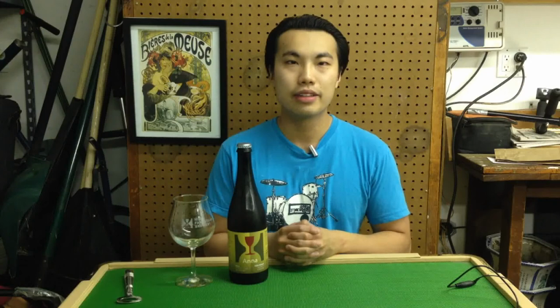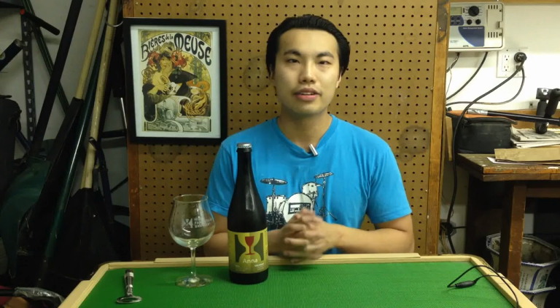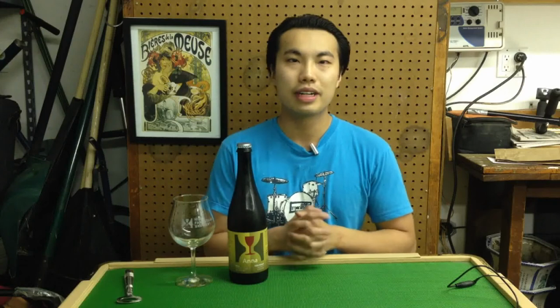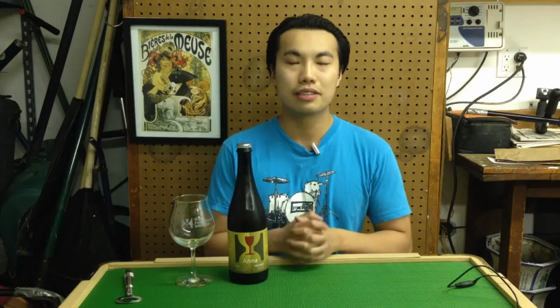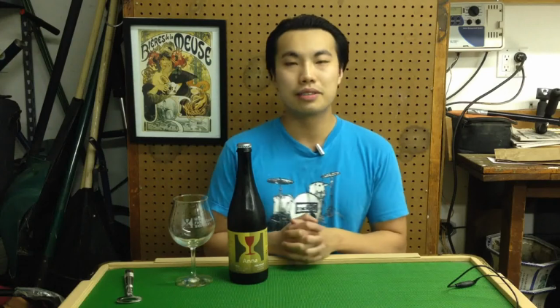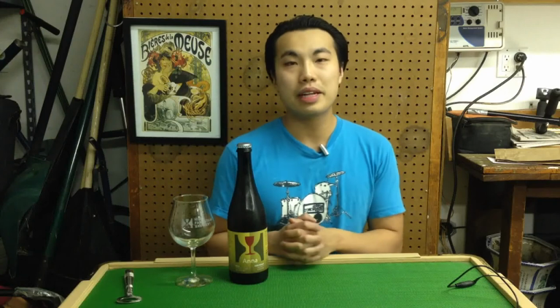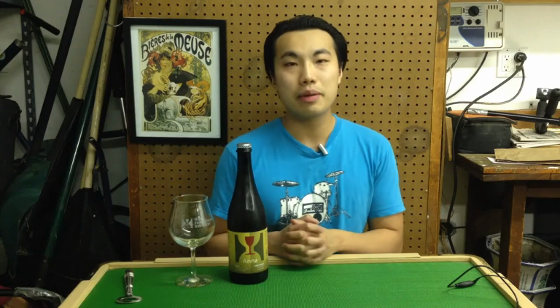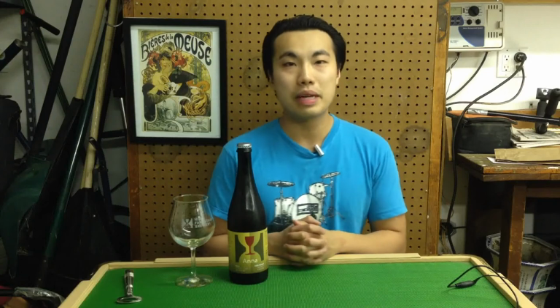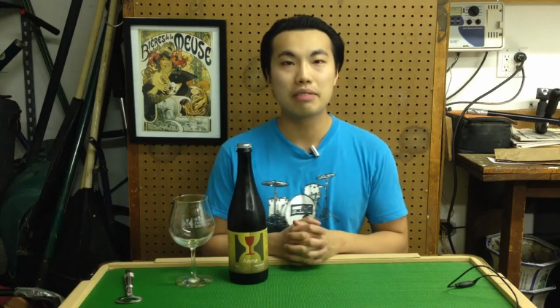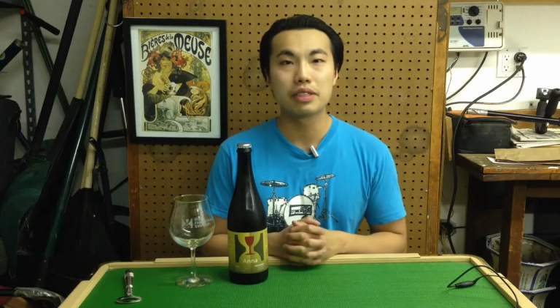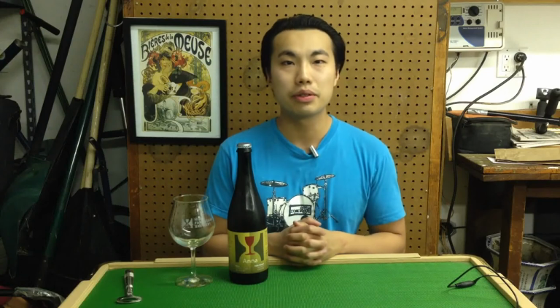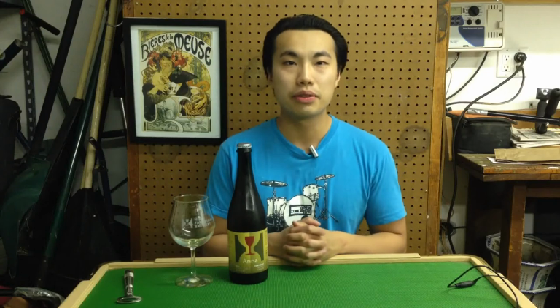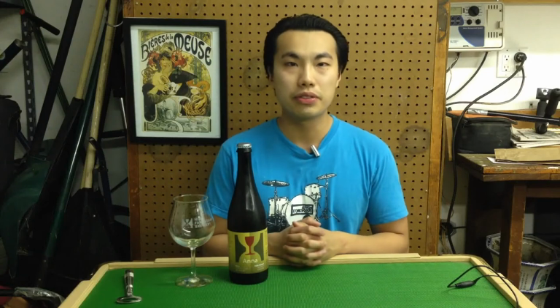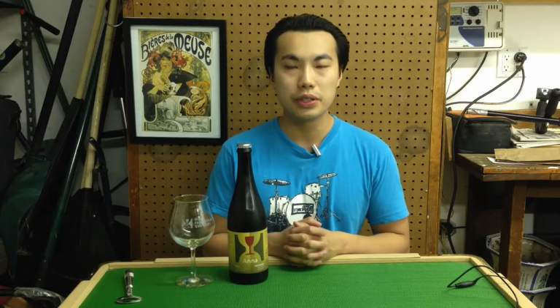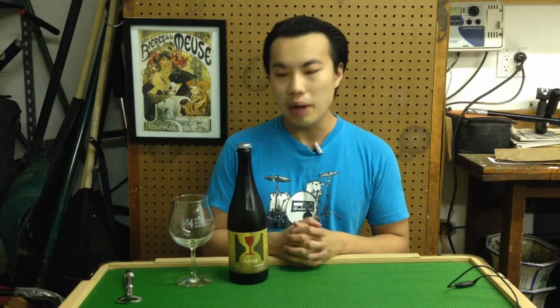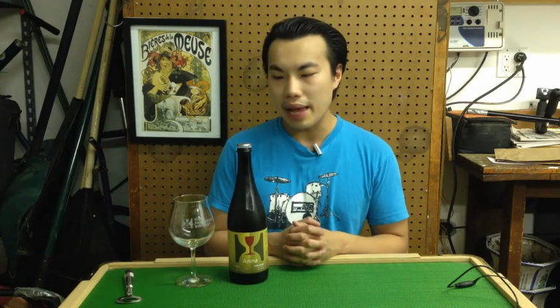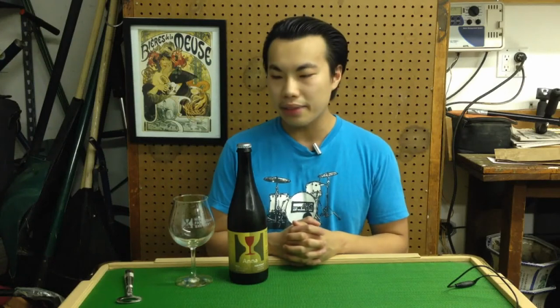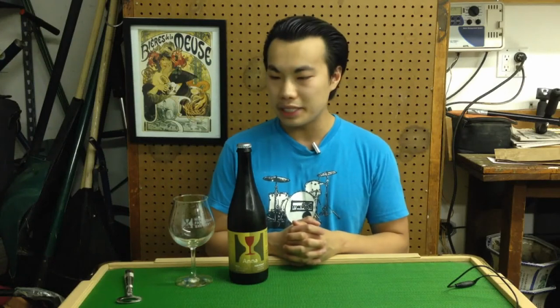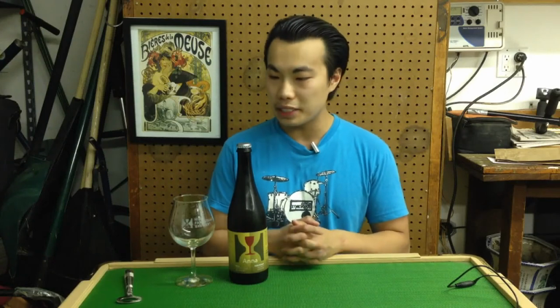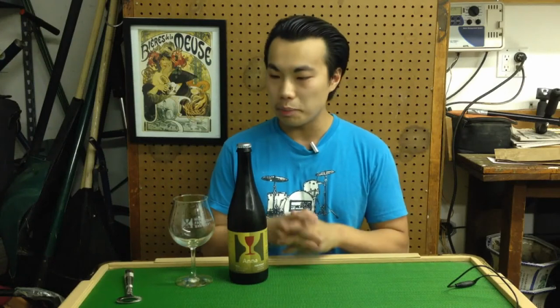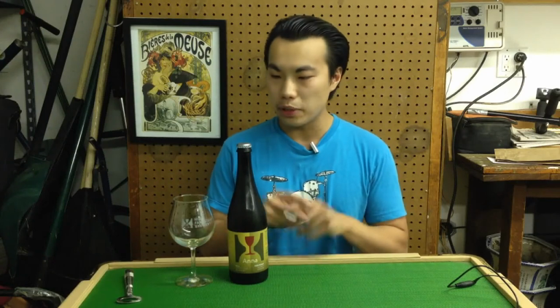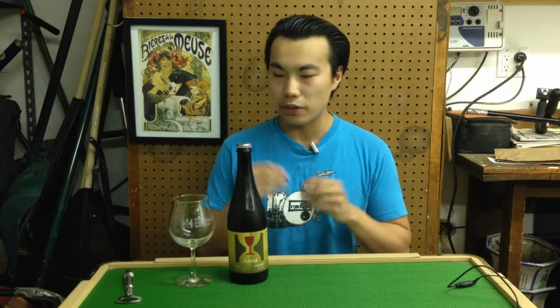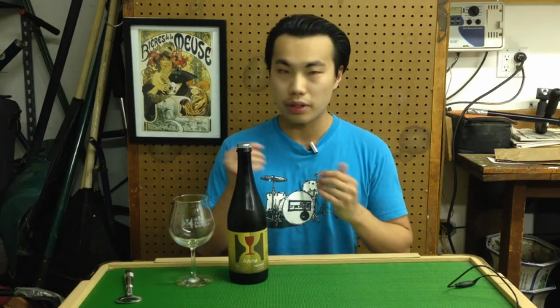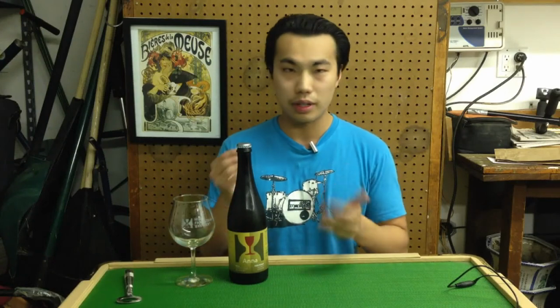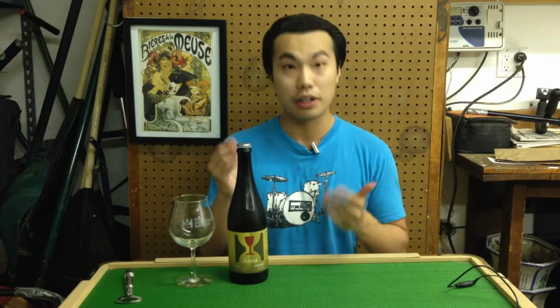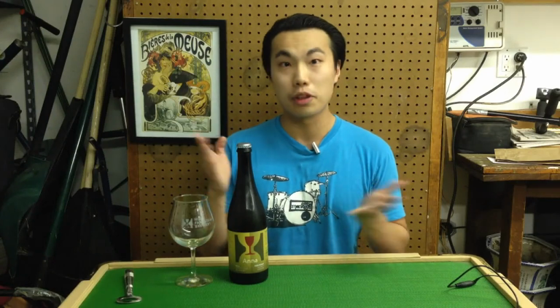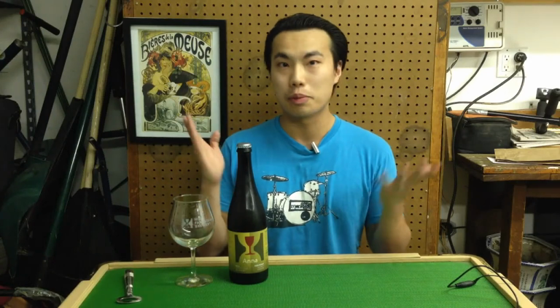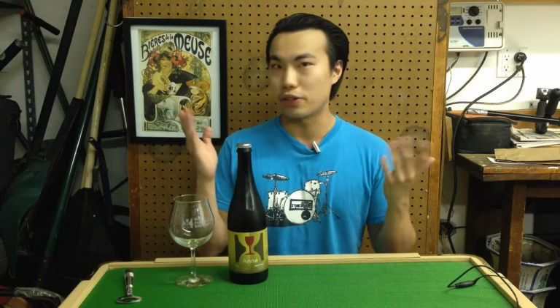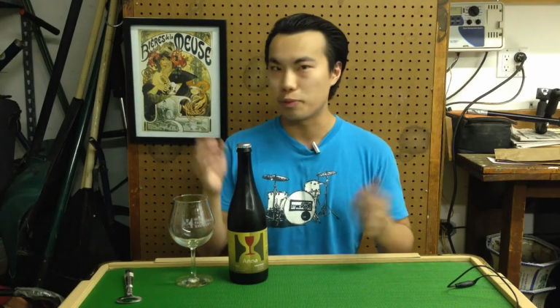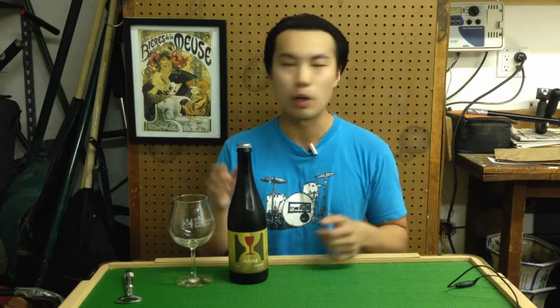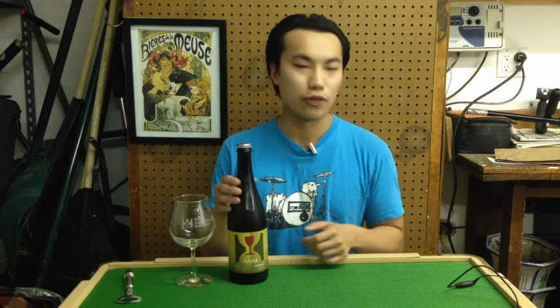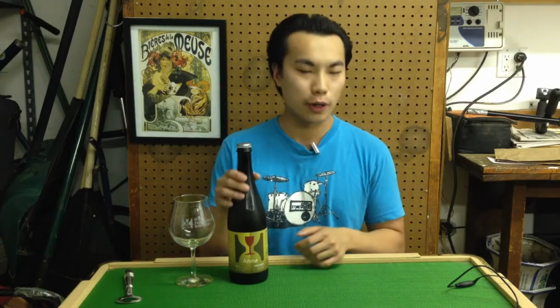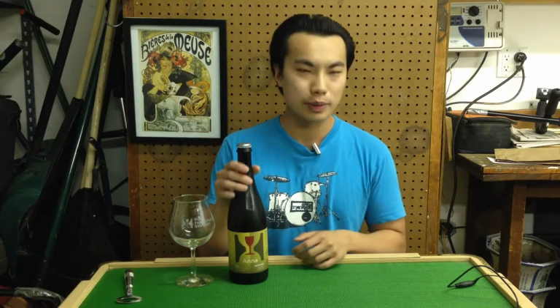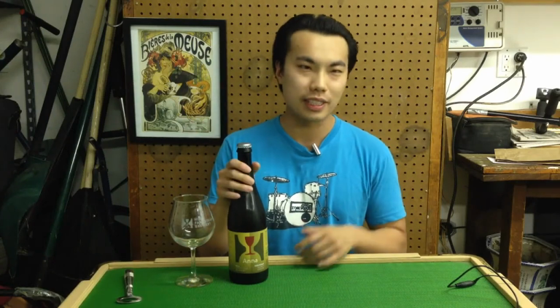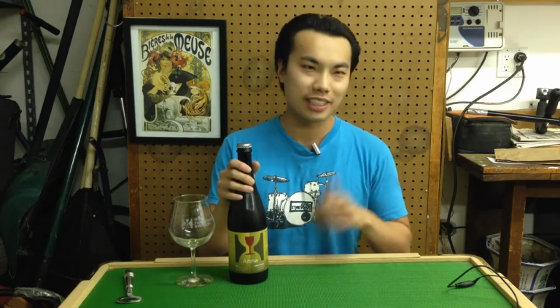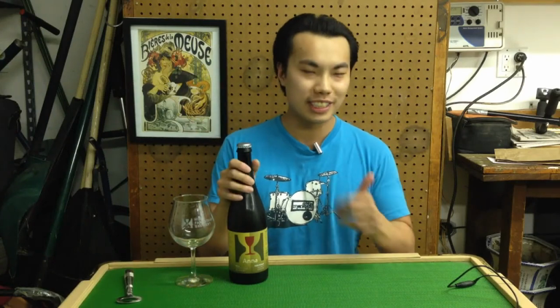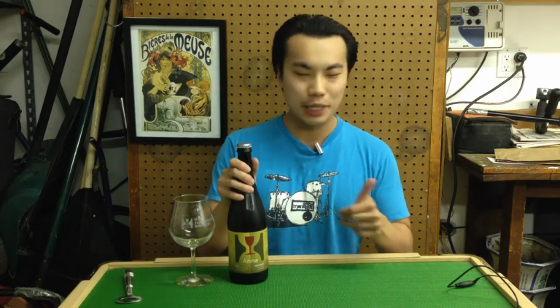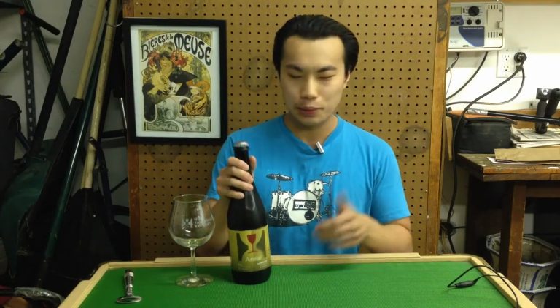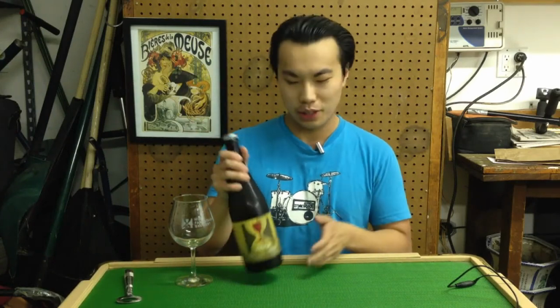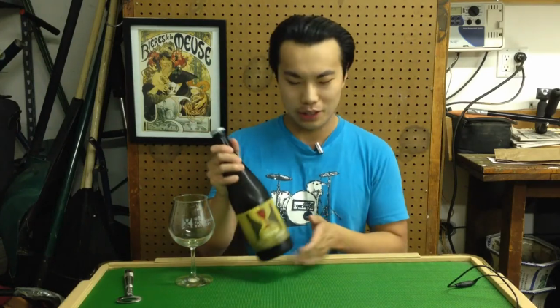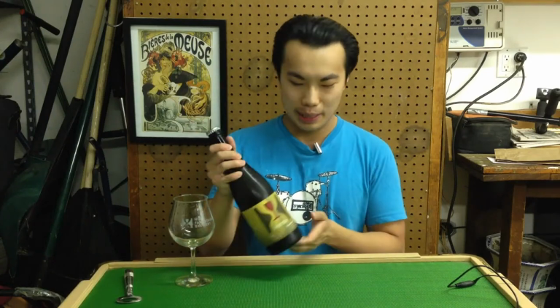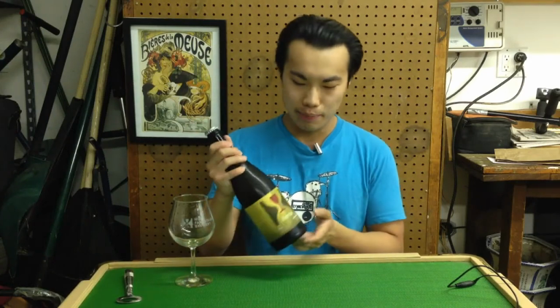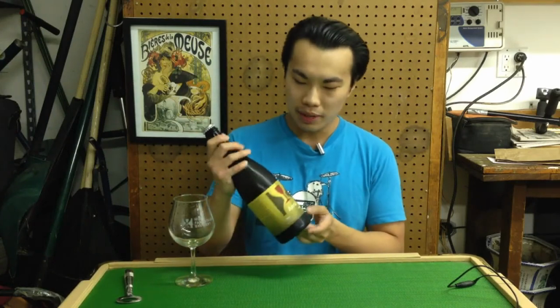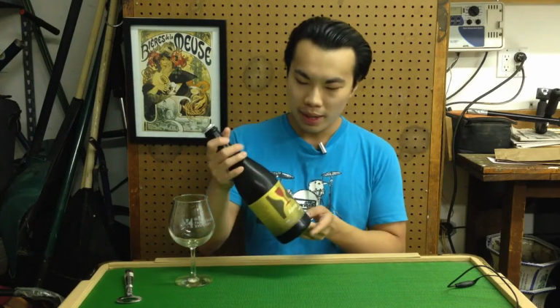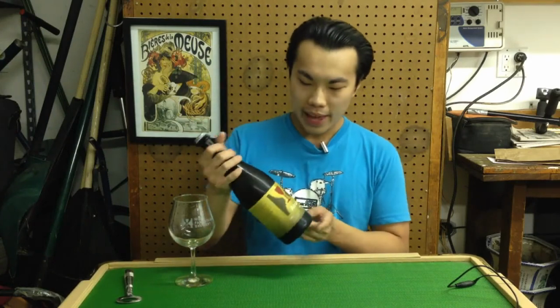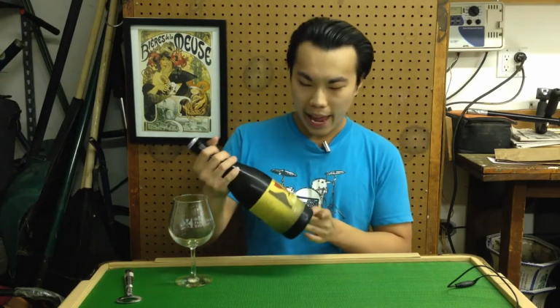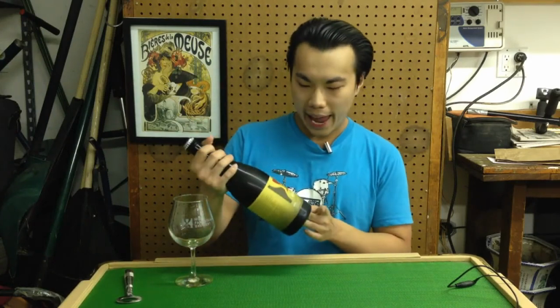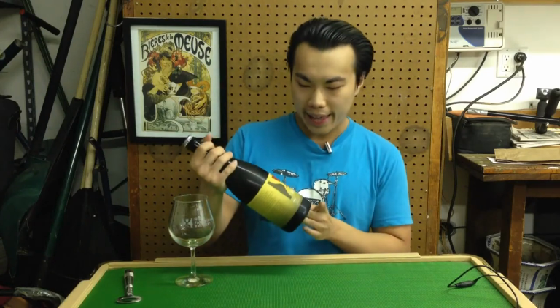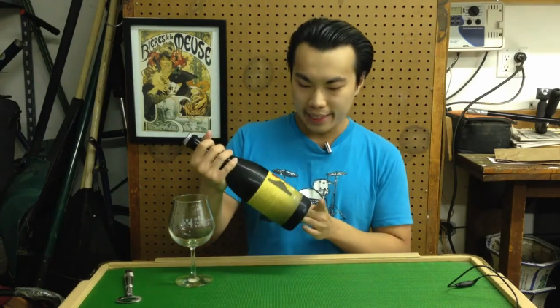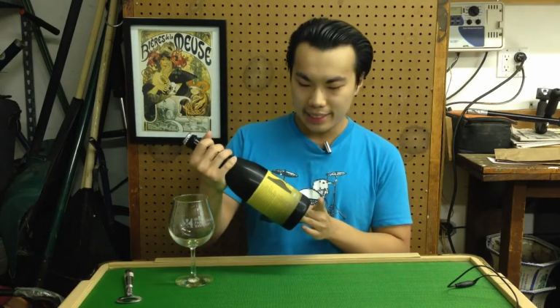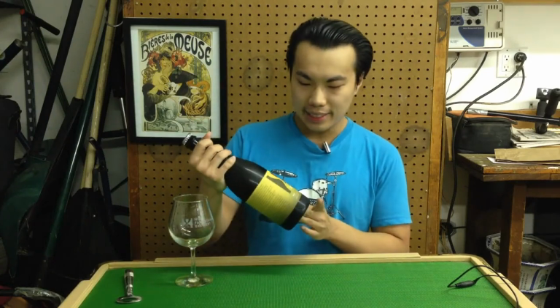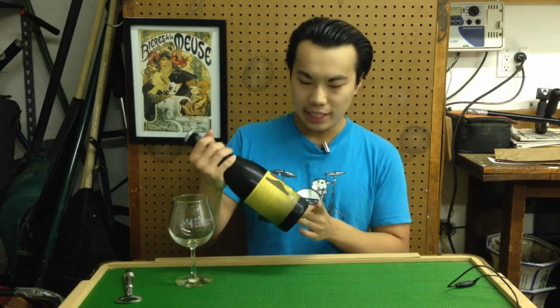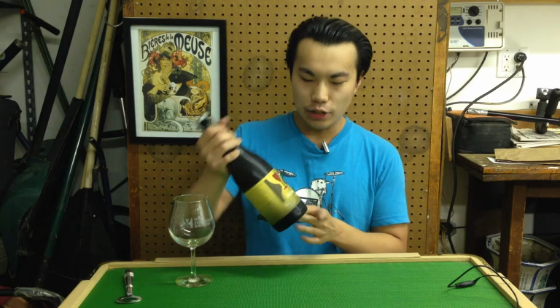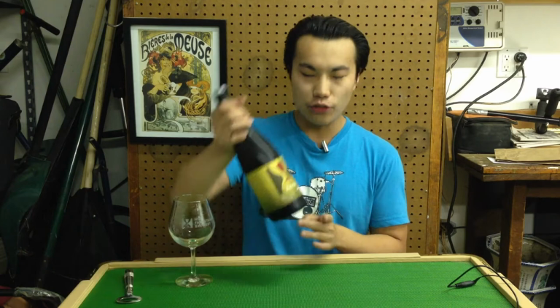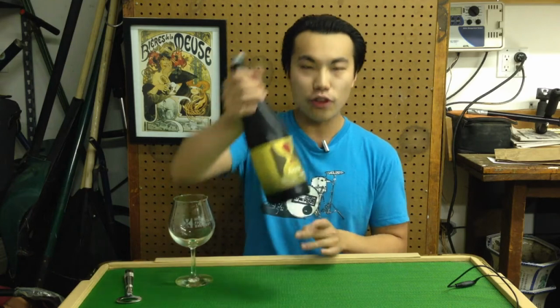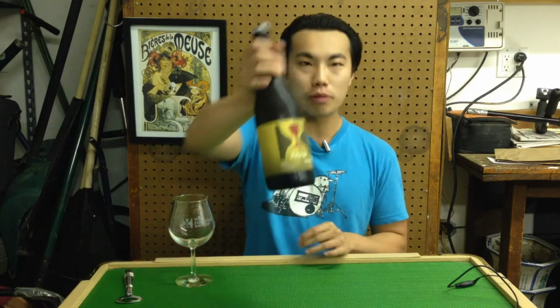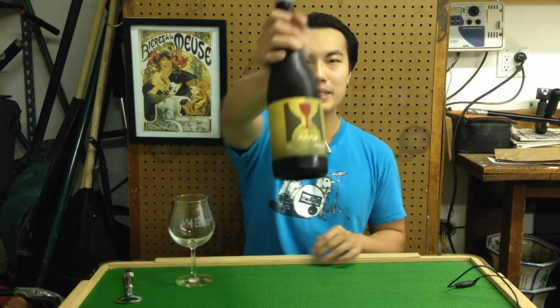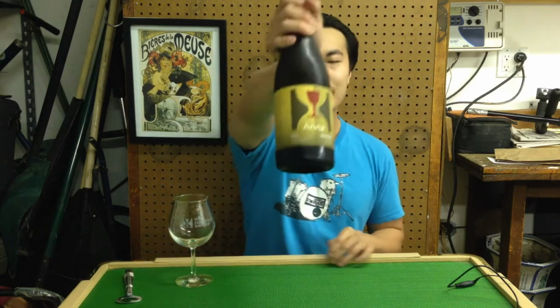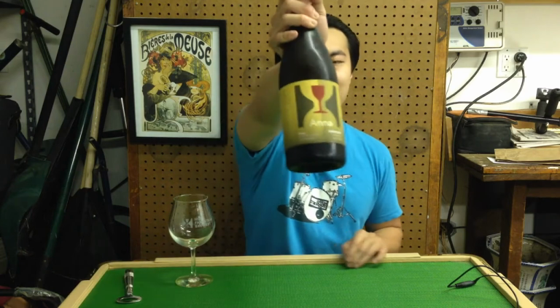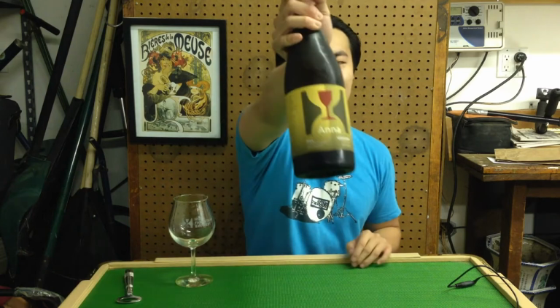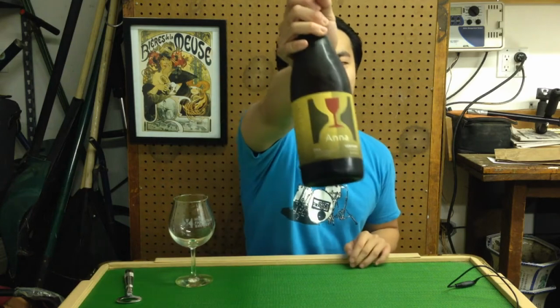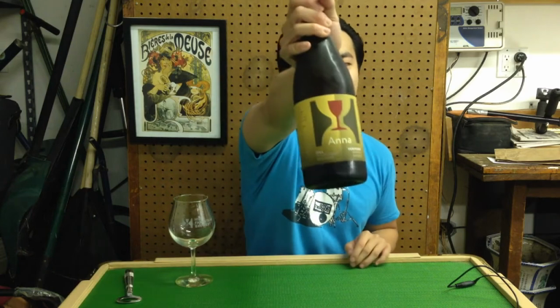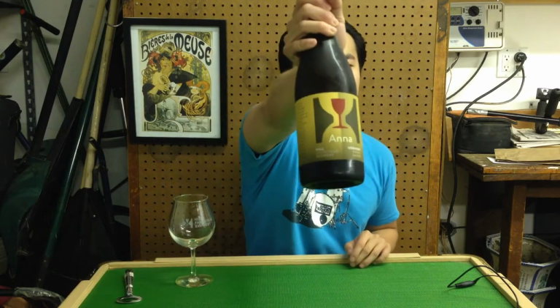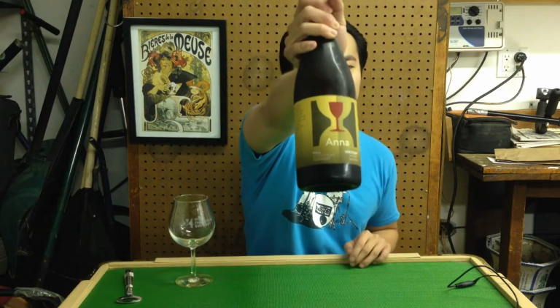Hey there guys, so today we have another review, and this is a beer — another beer from Hill Farmstead, continuing with the theme. And this is Hill Farmstead's Anna.